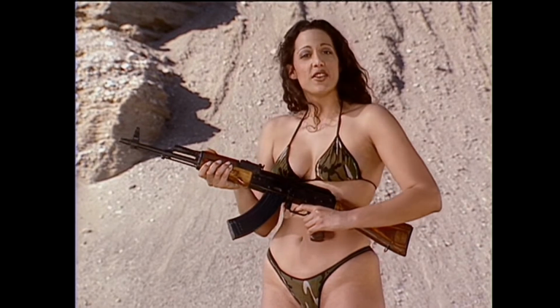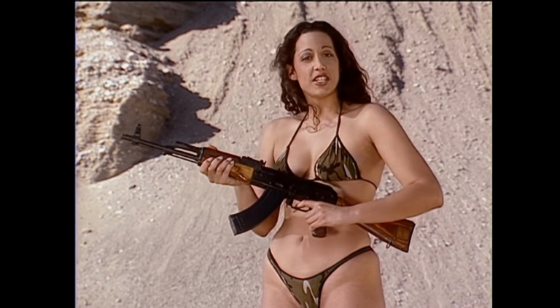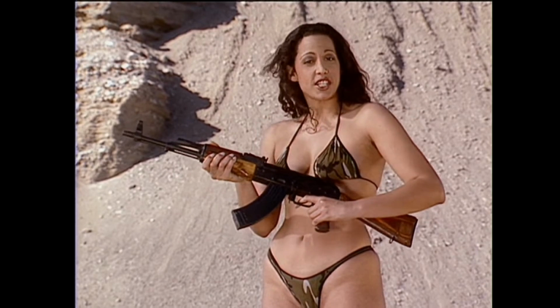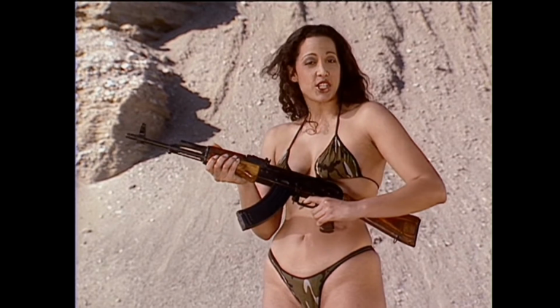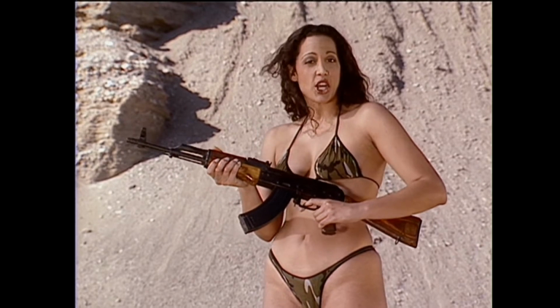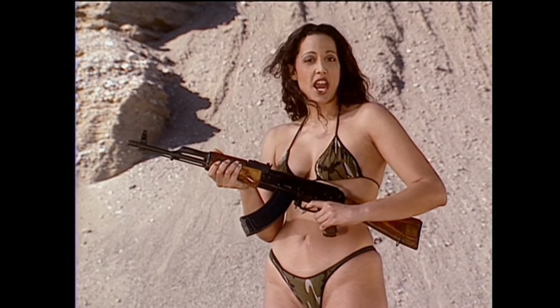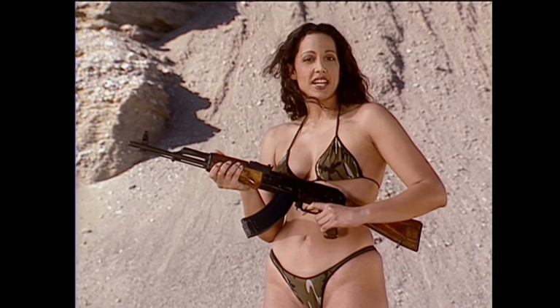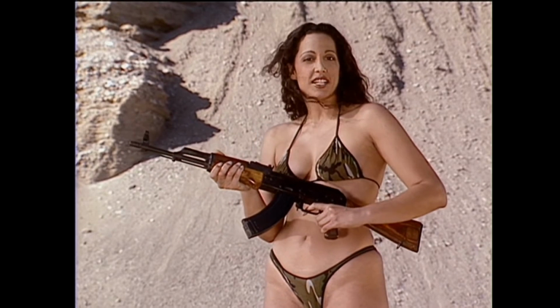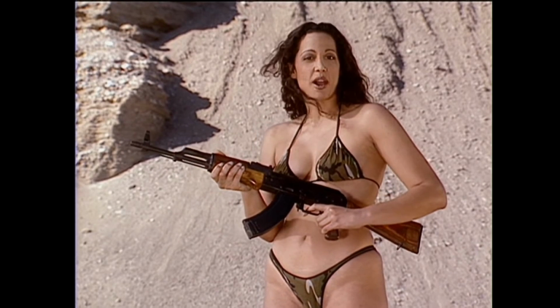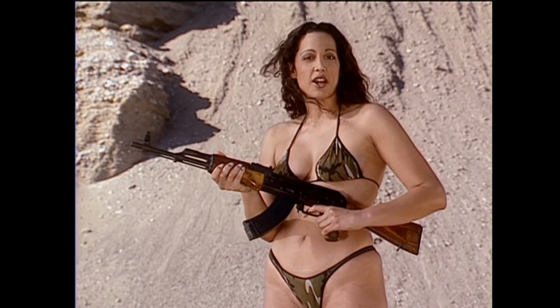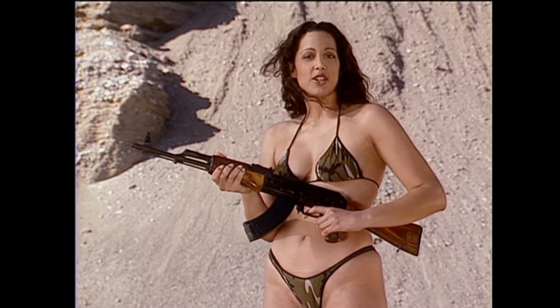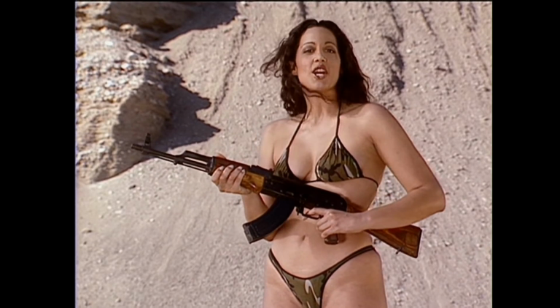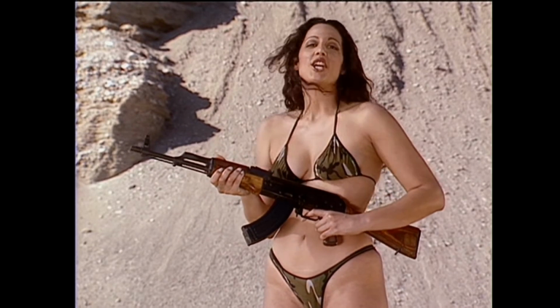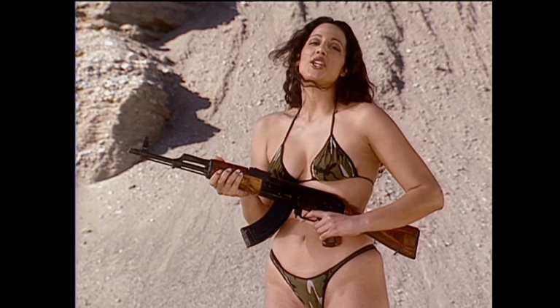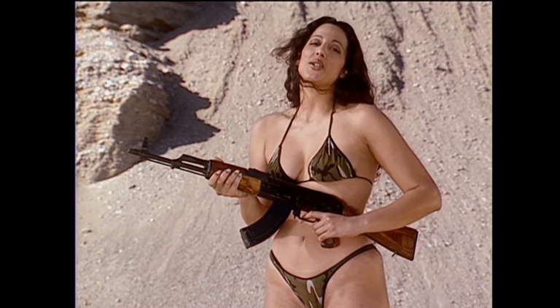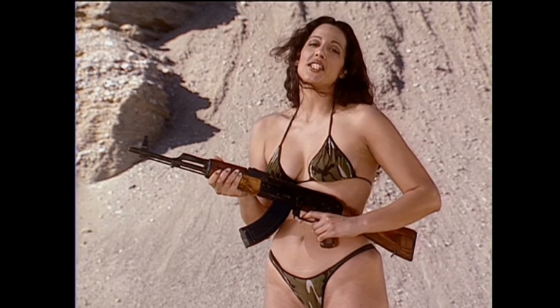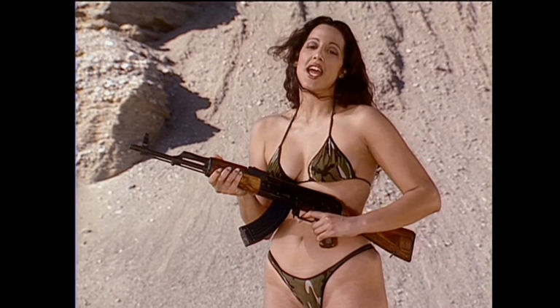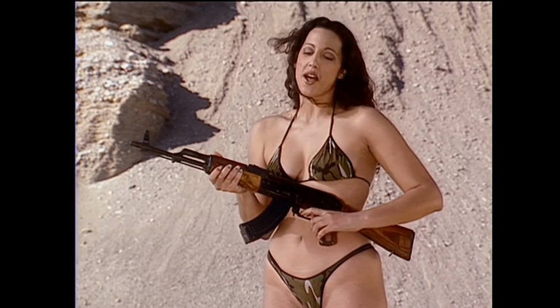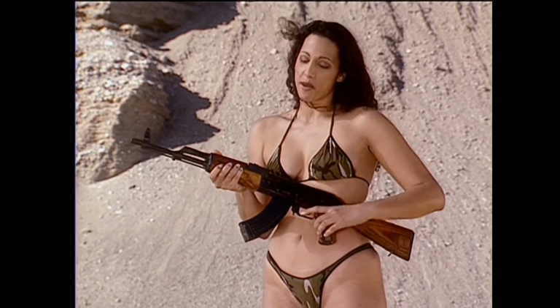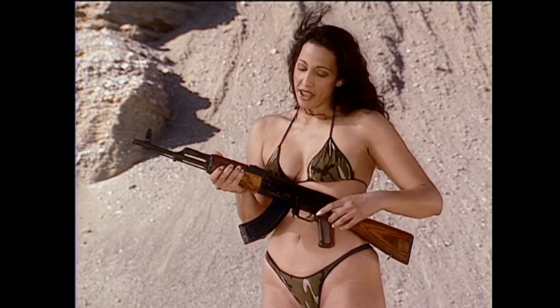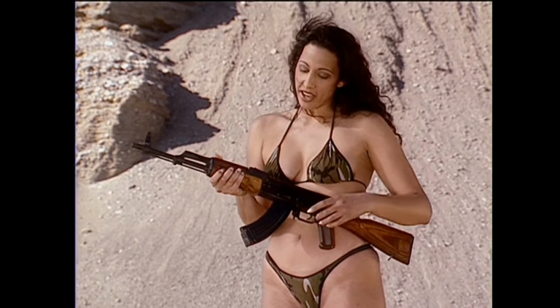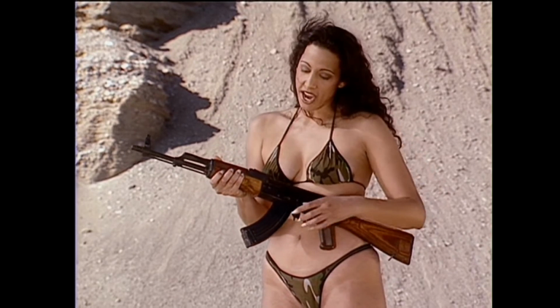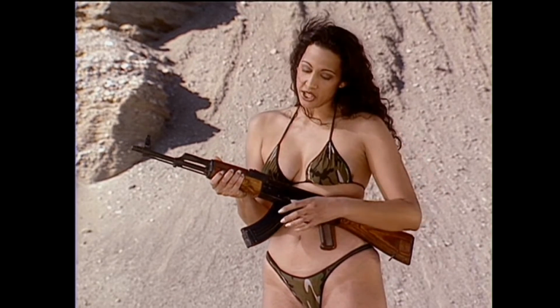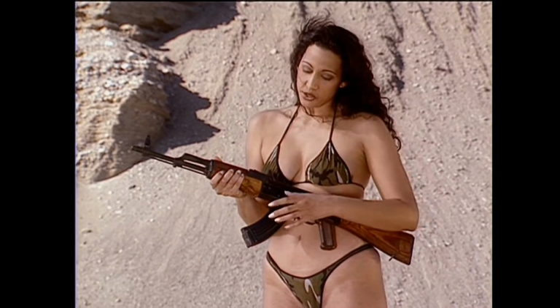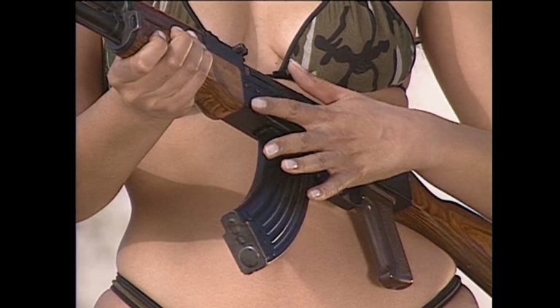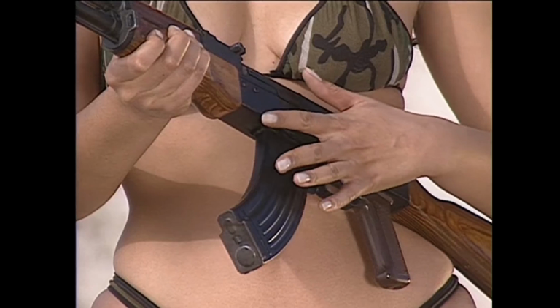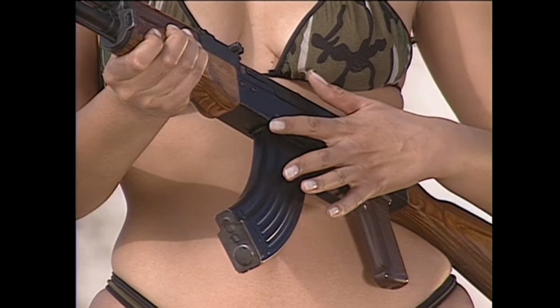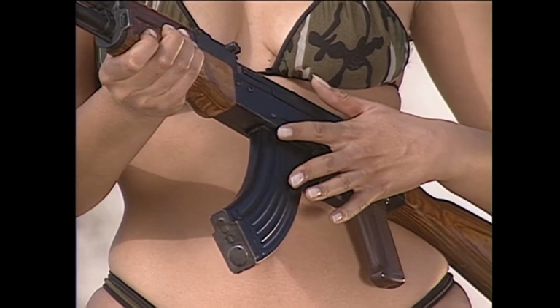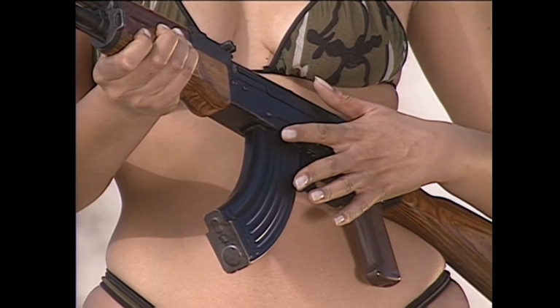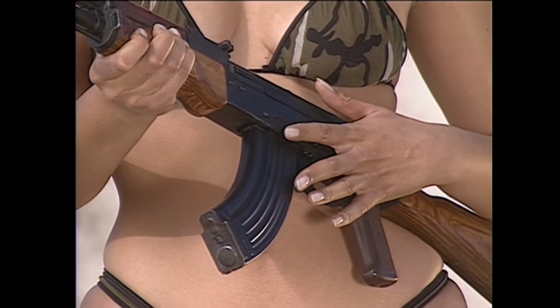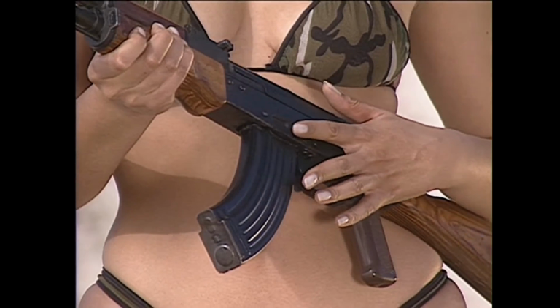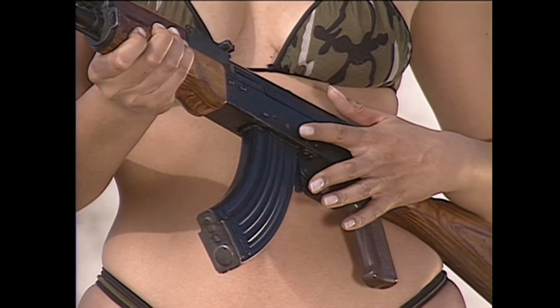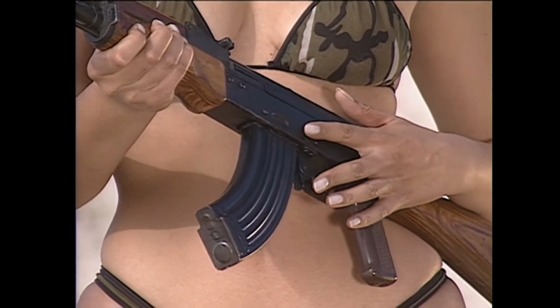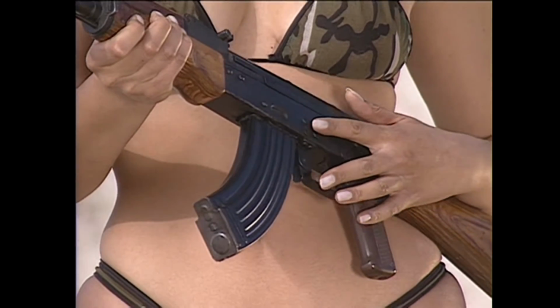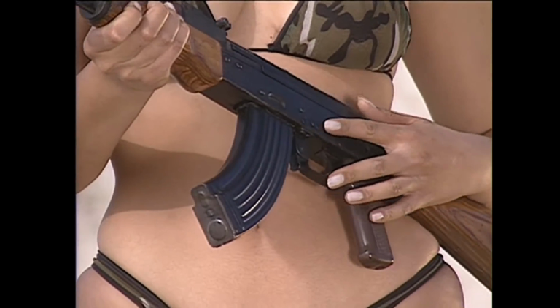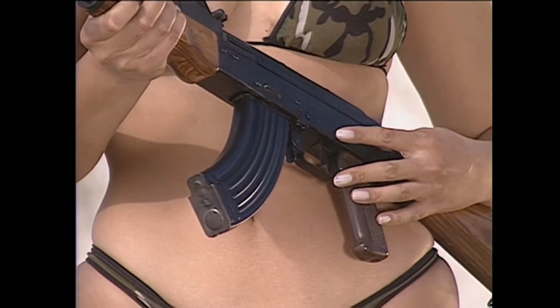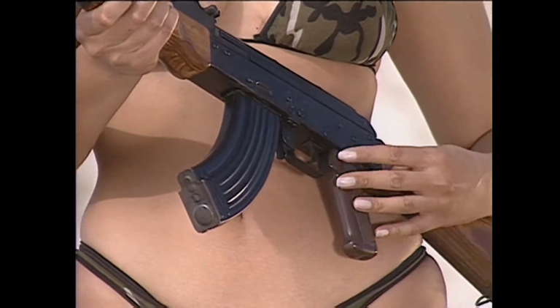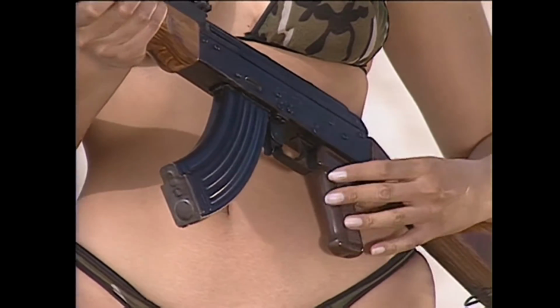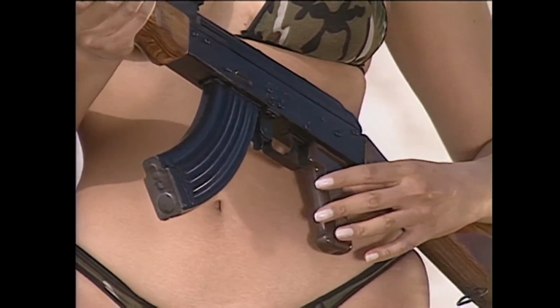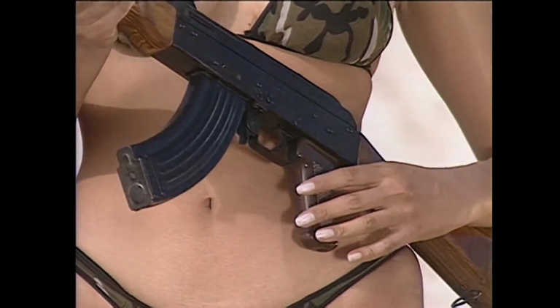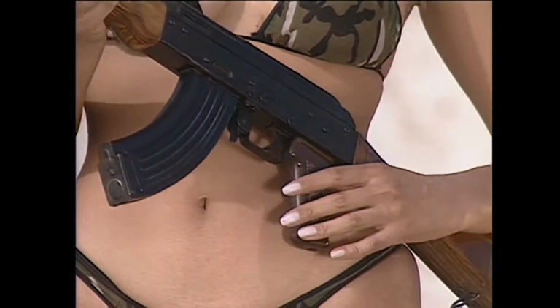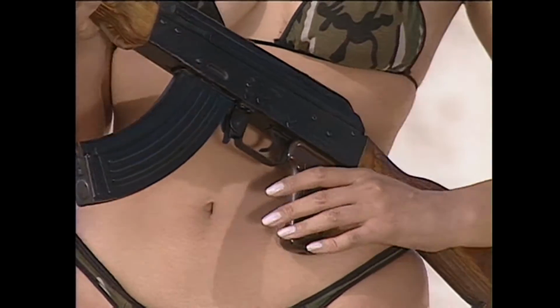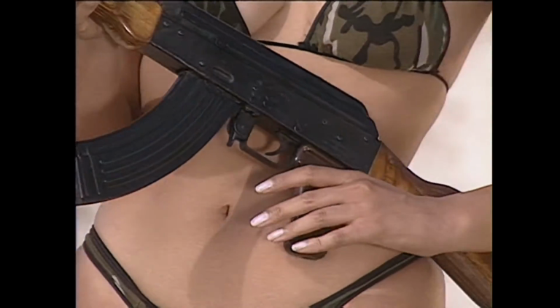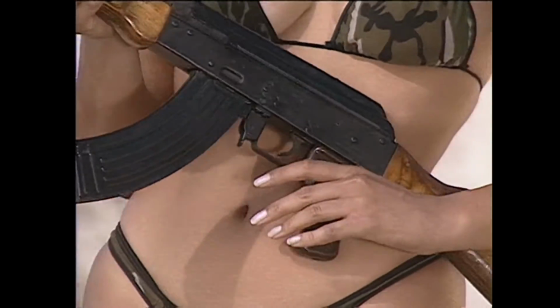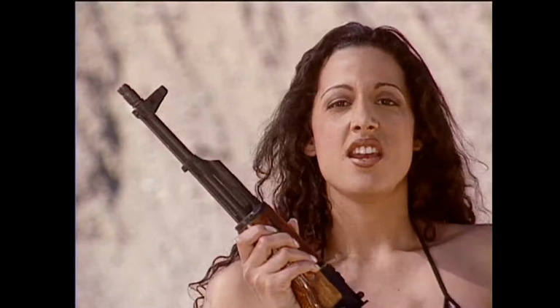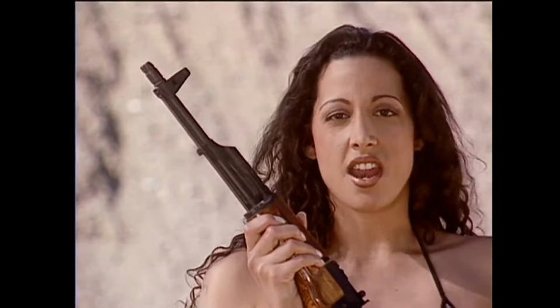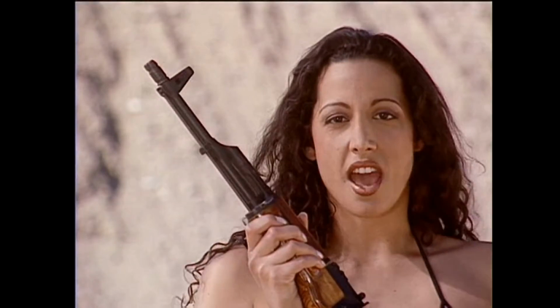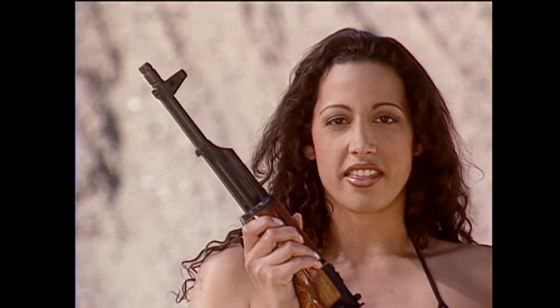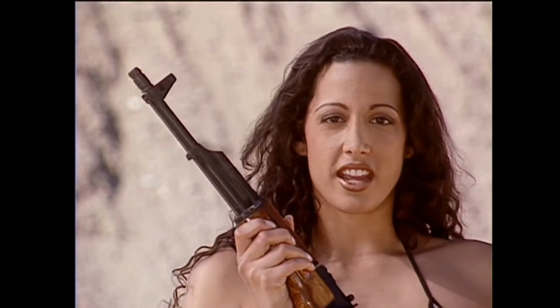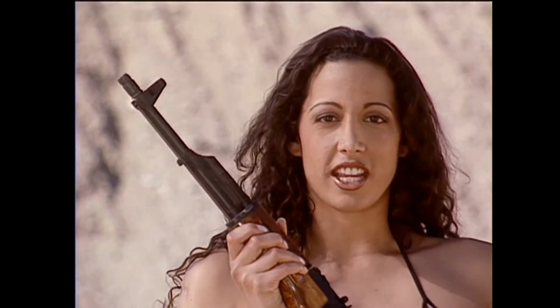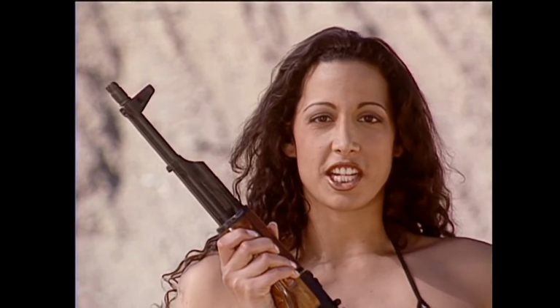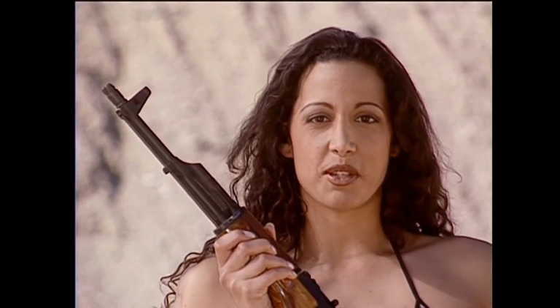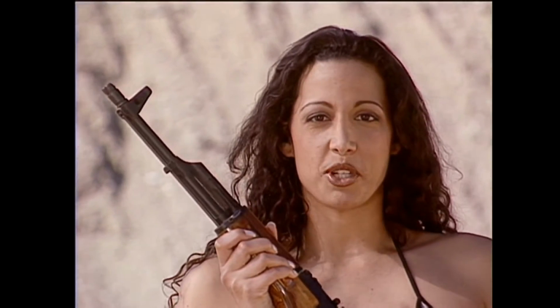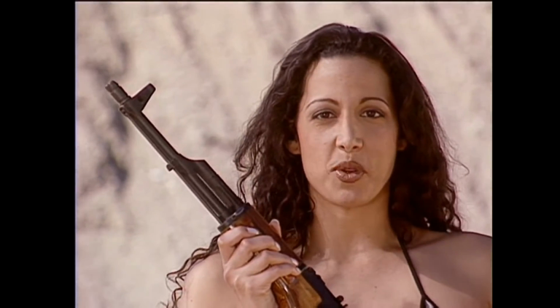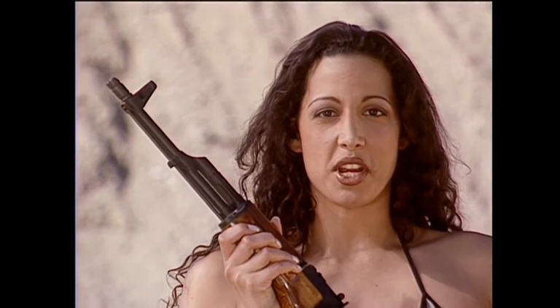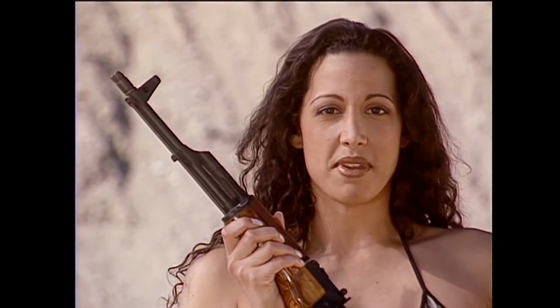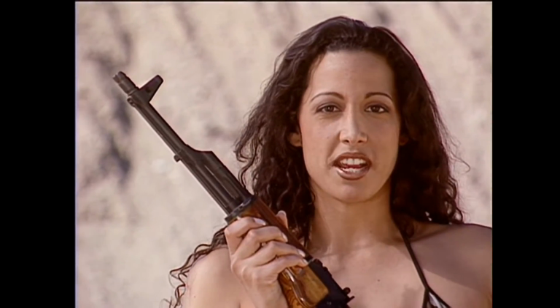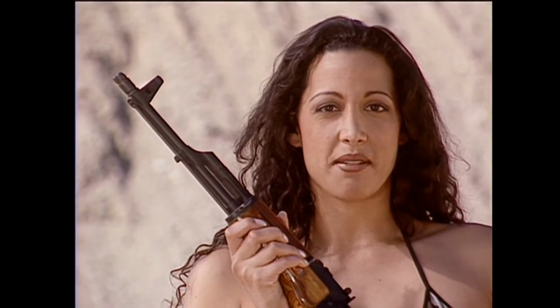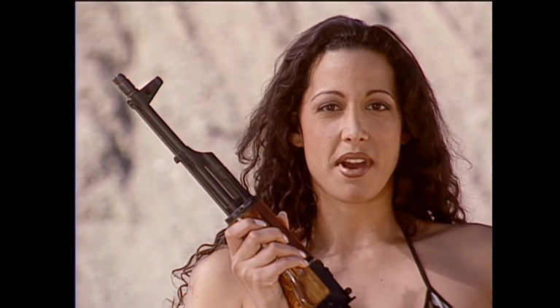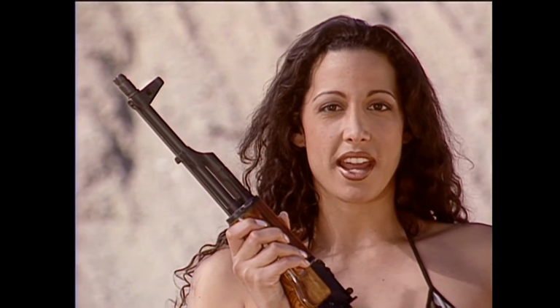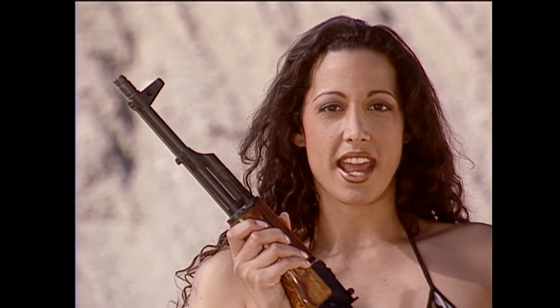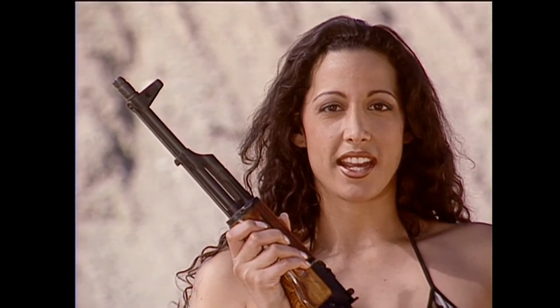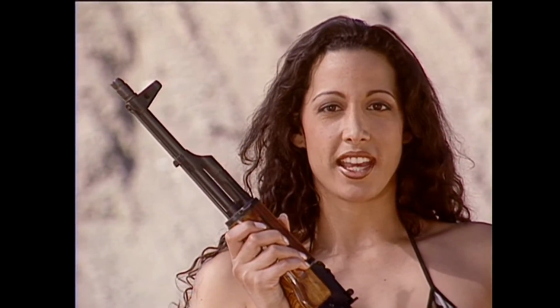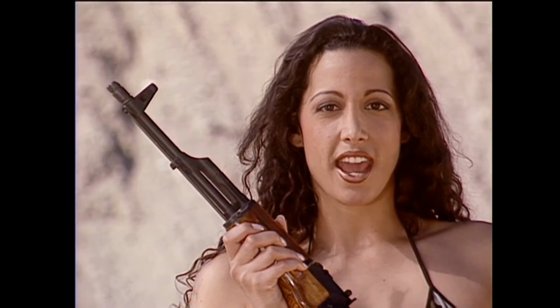This is the Chinese model. You could tell by the extra rivets running through the metal struts. Nothing gets between me and my AK.